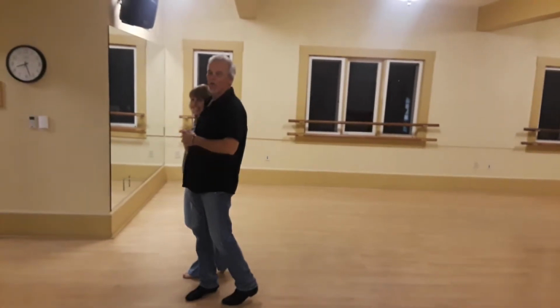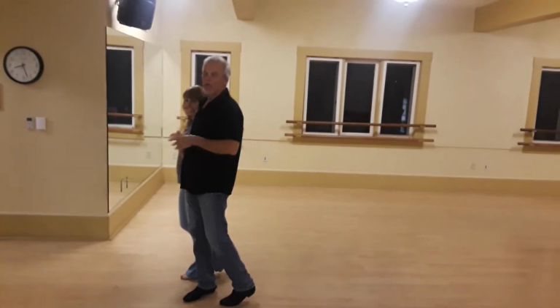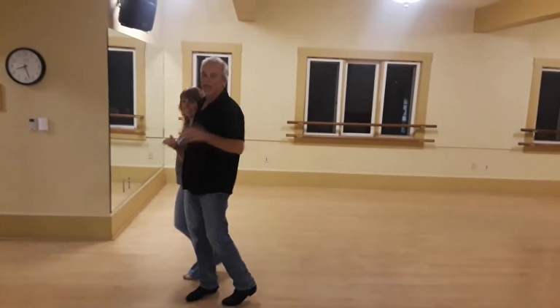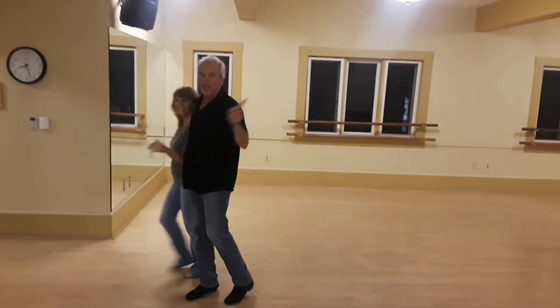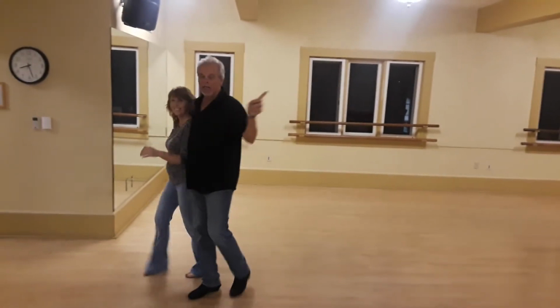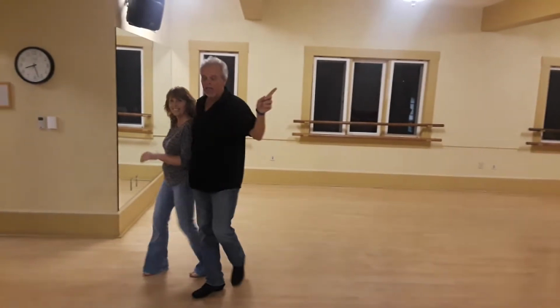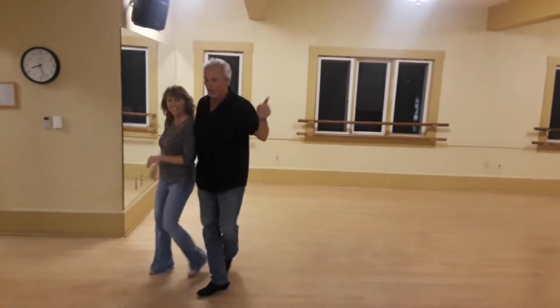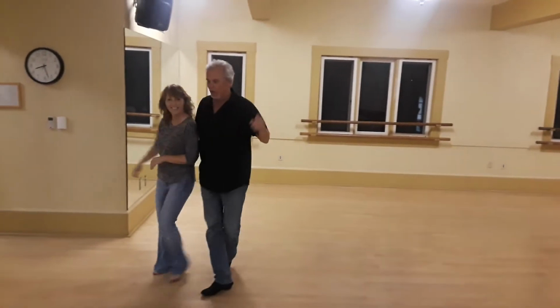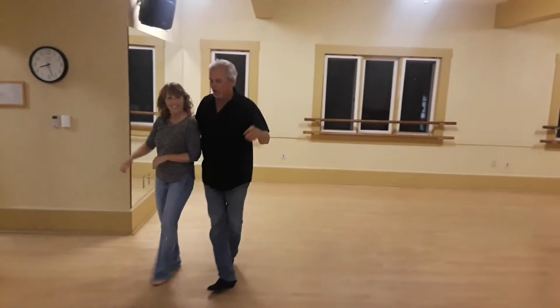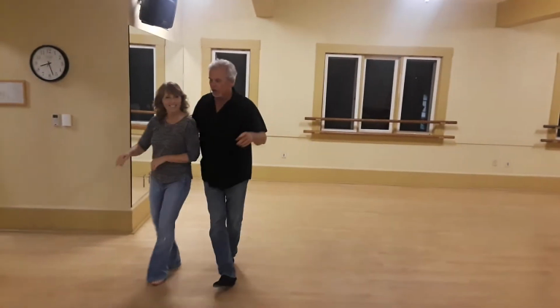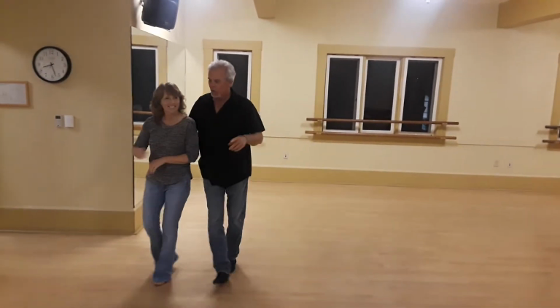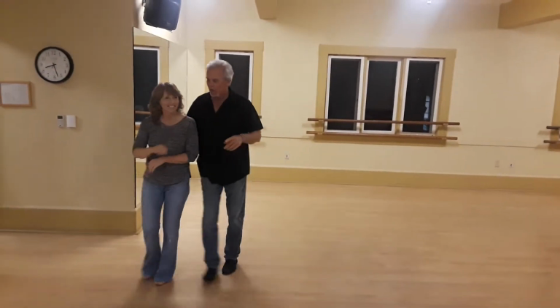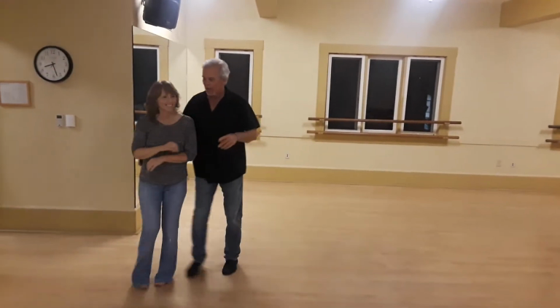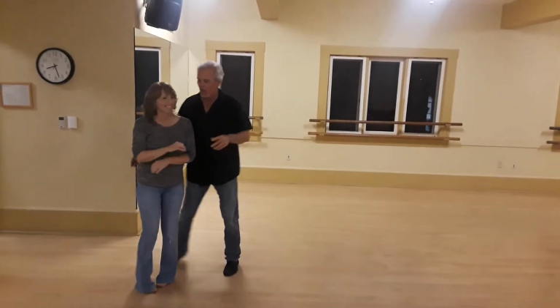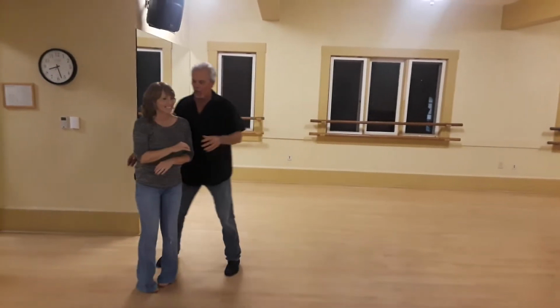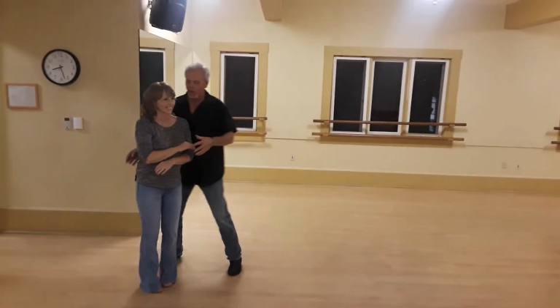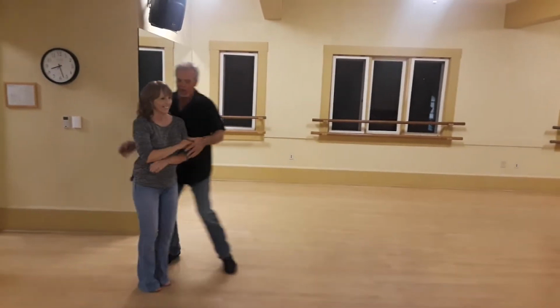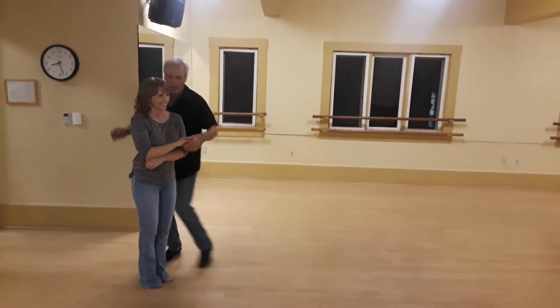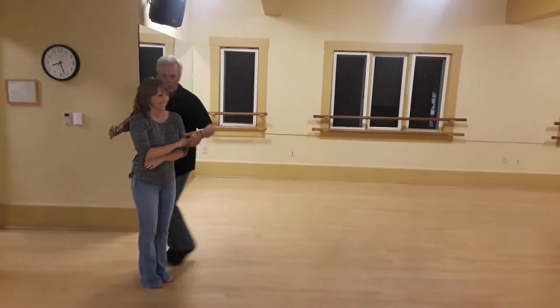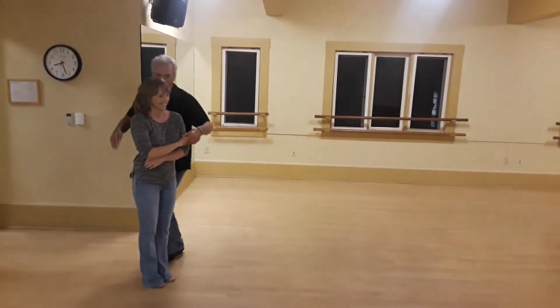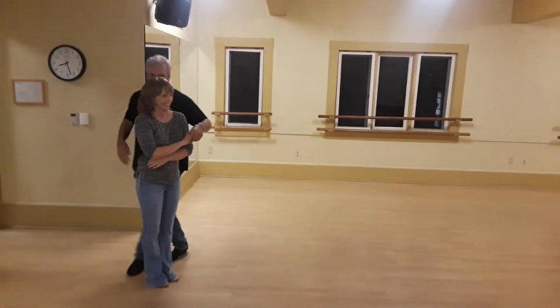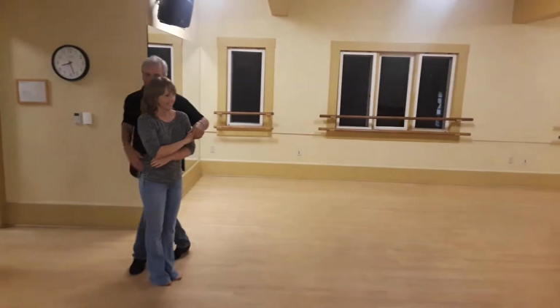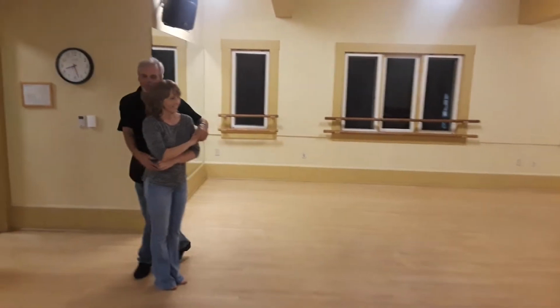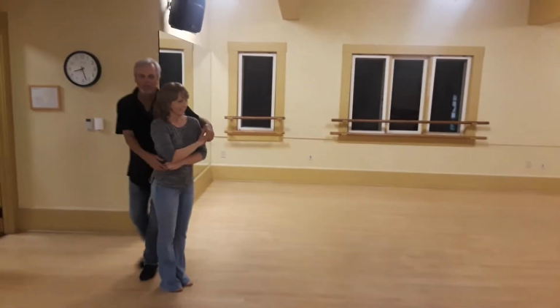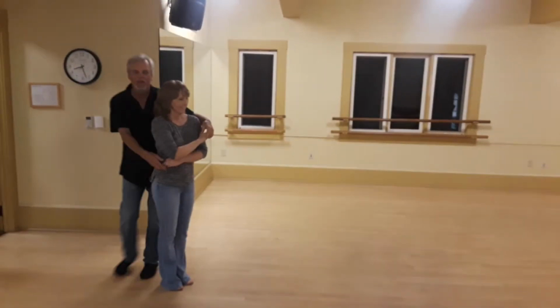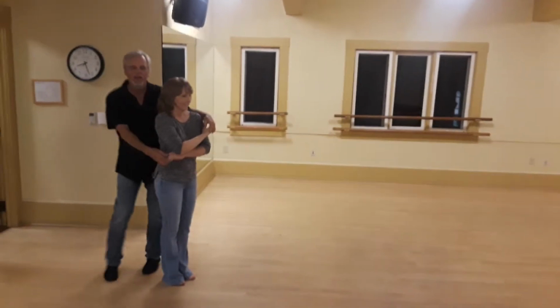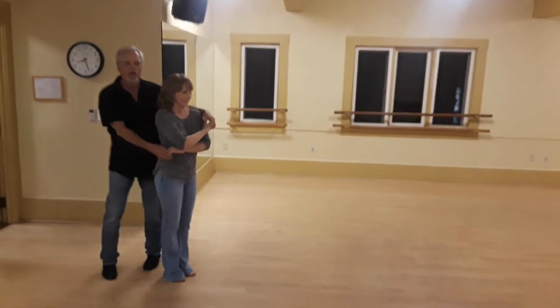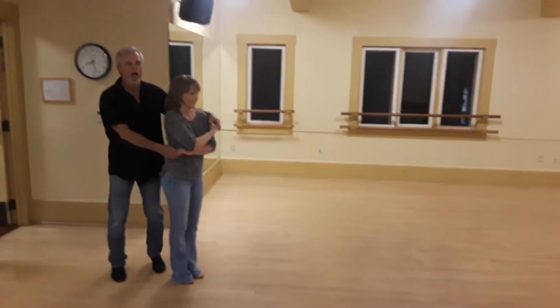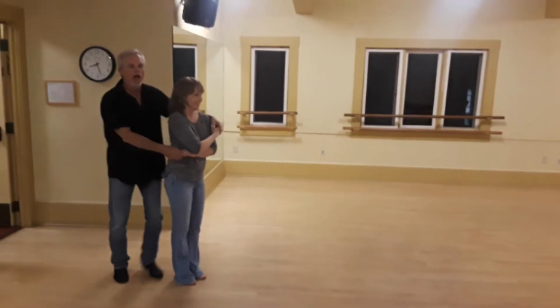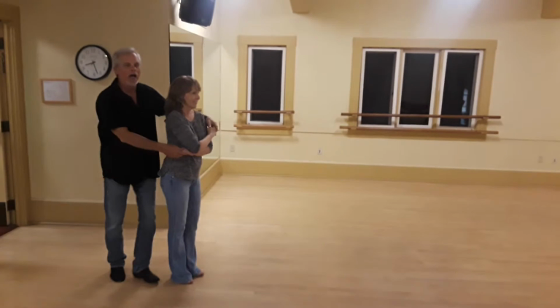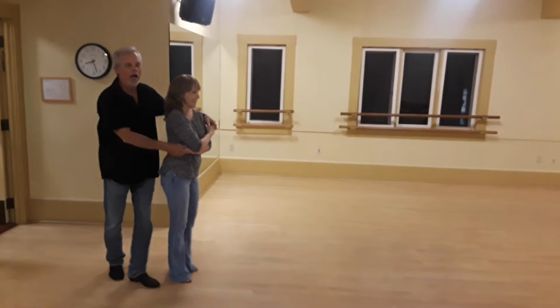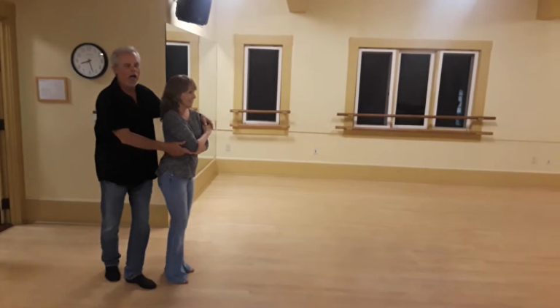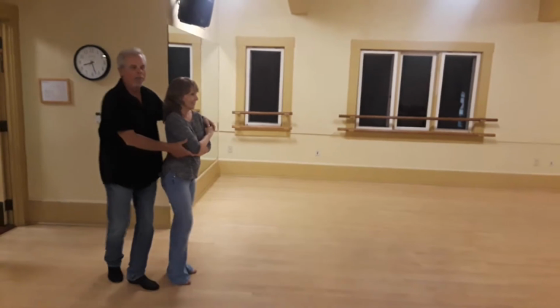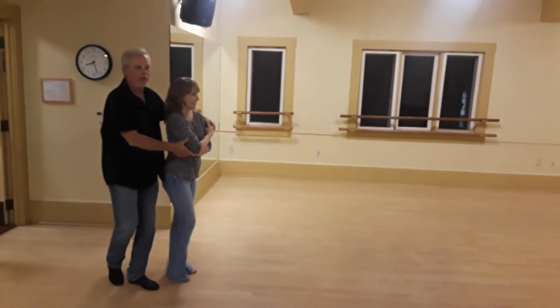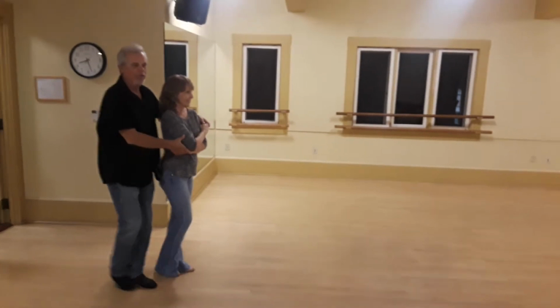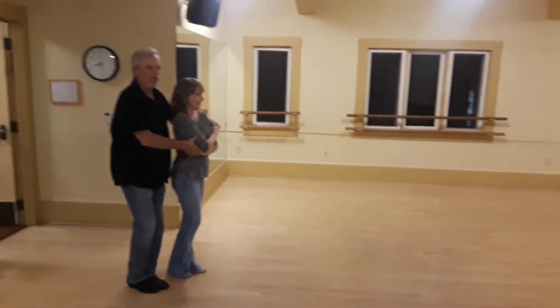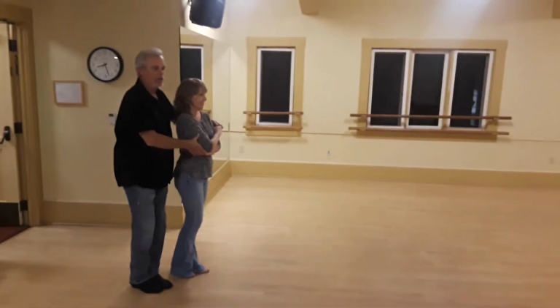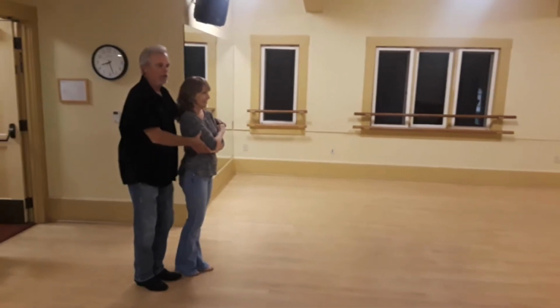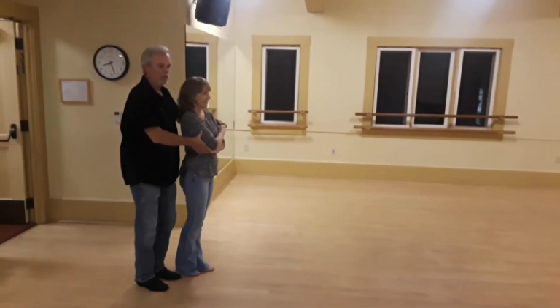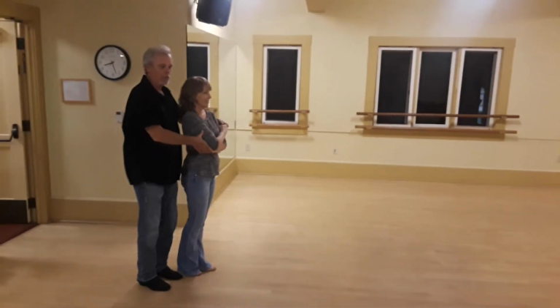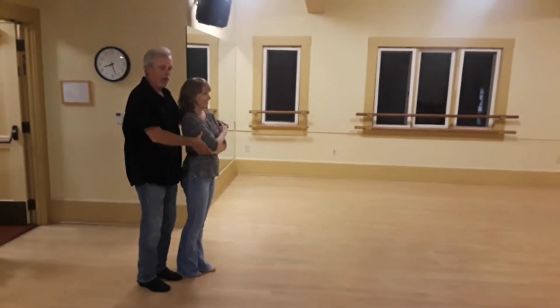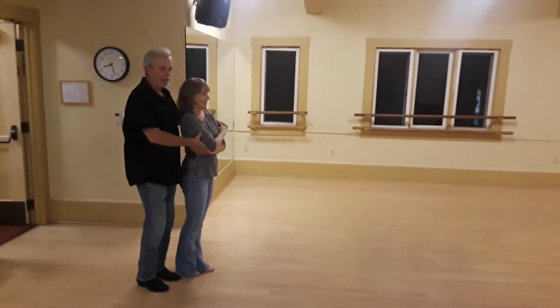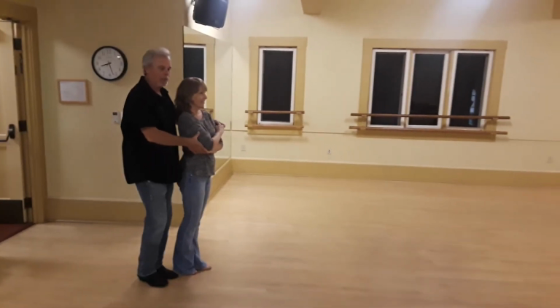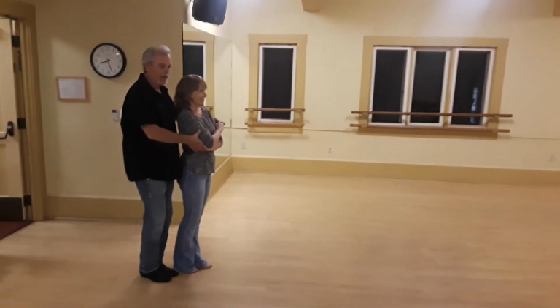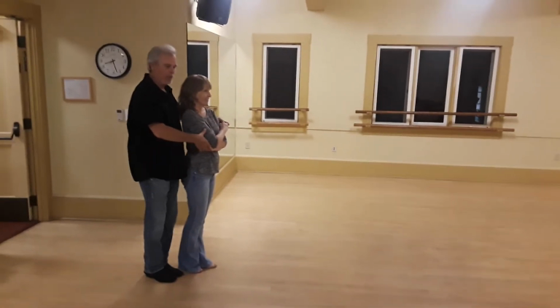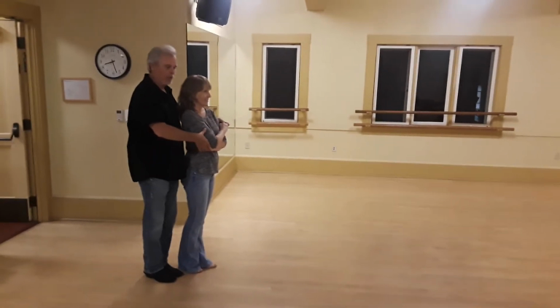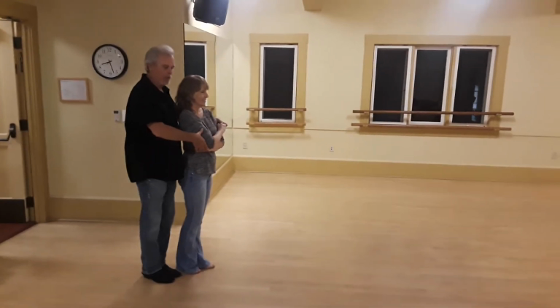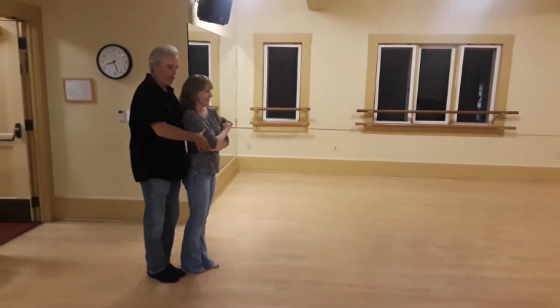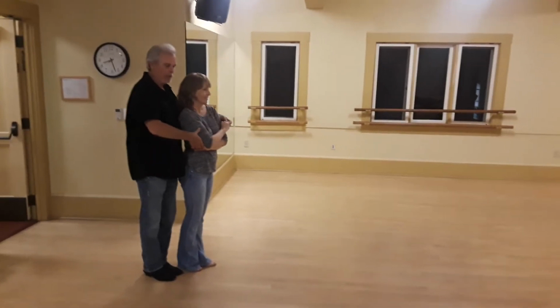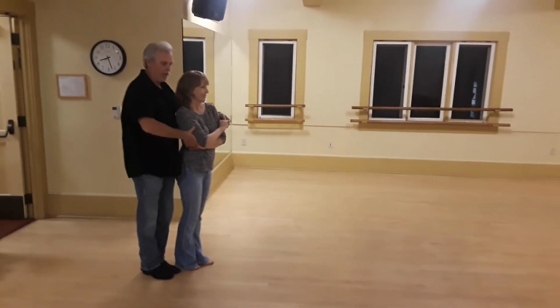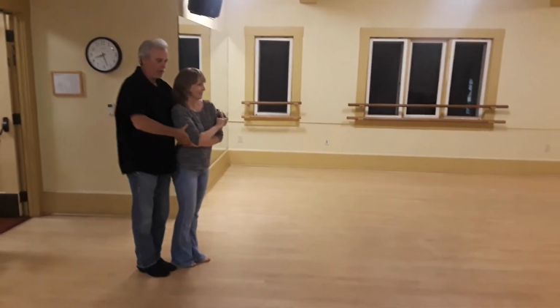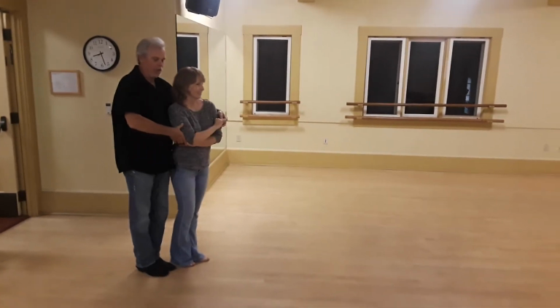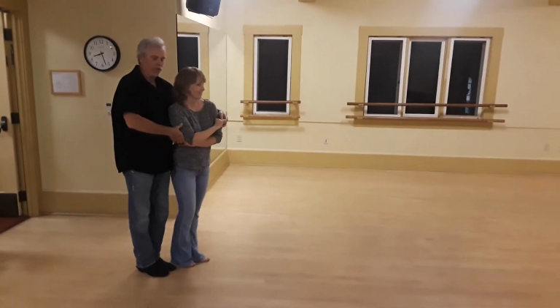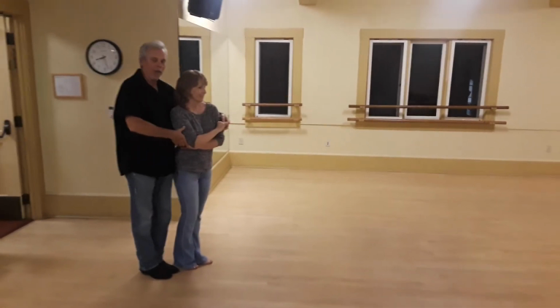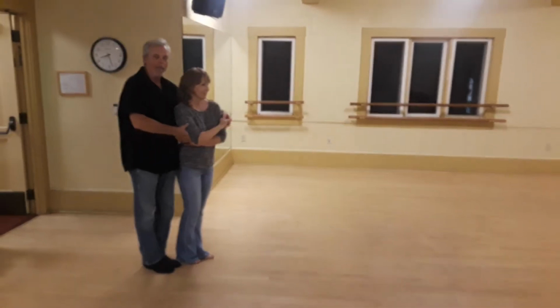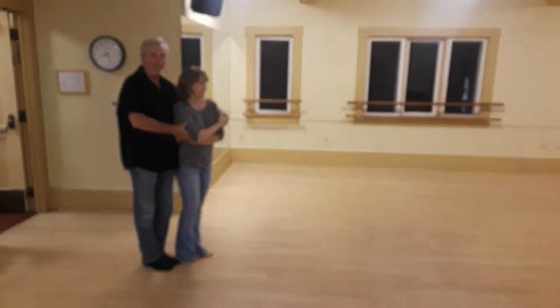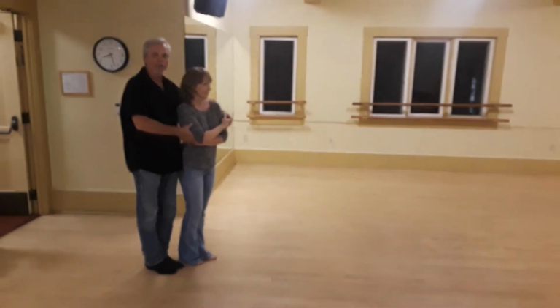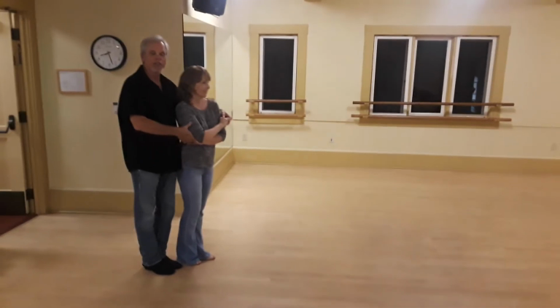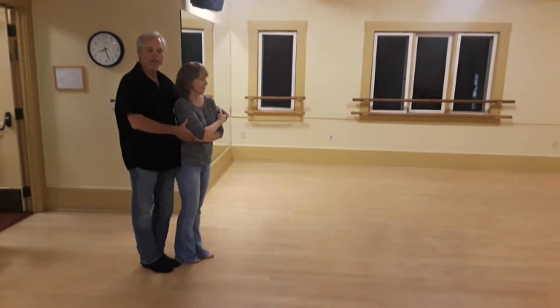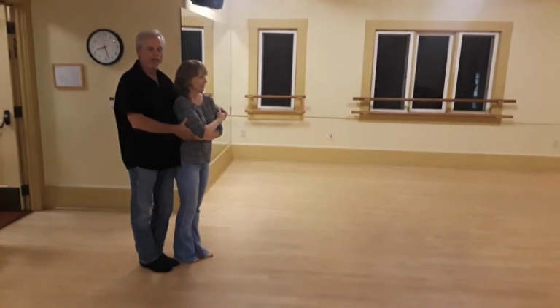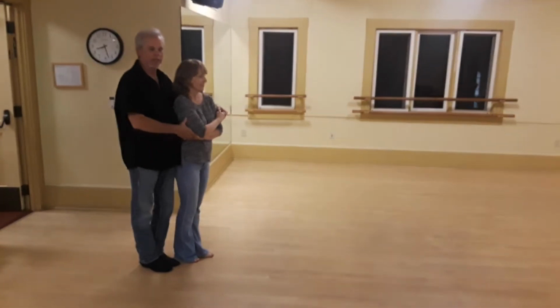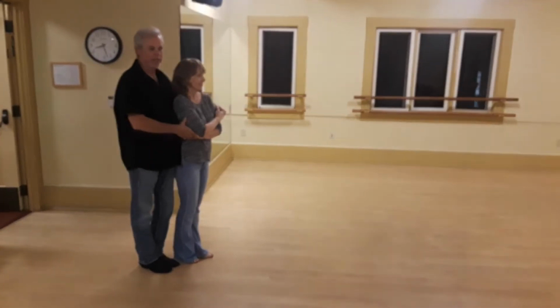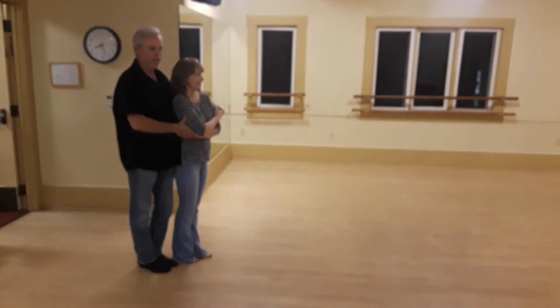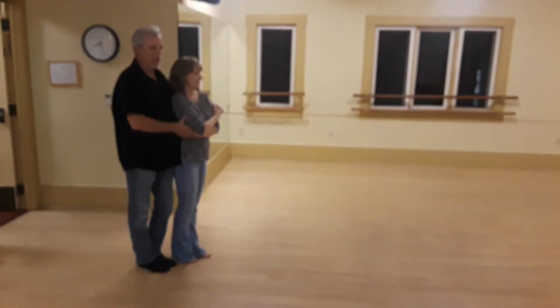We're going to pull the string again going that way. I'm giving you either prep, prep, or in-prep to the right on the second slow.